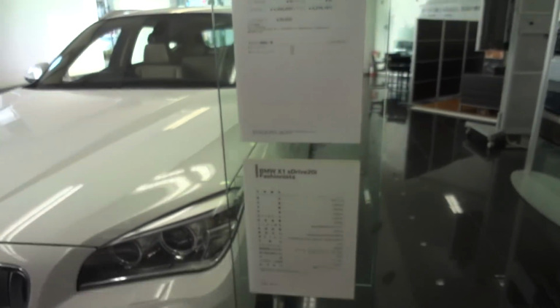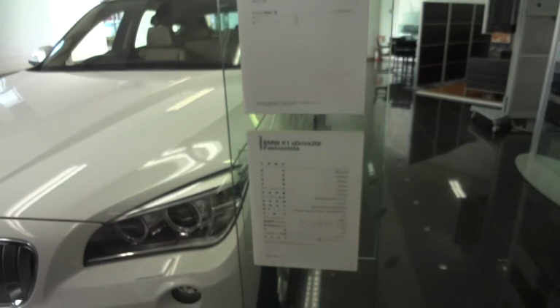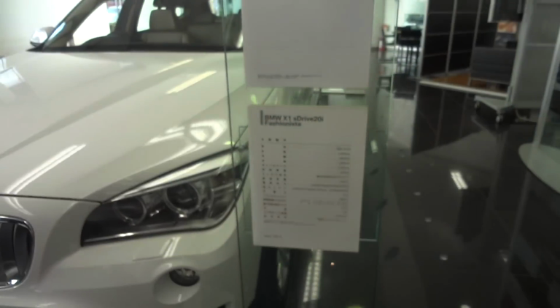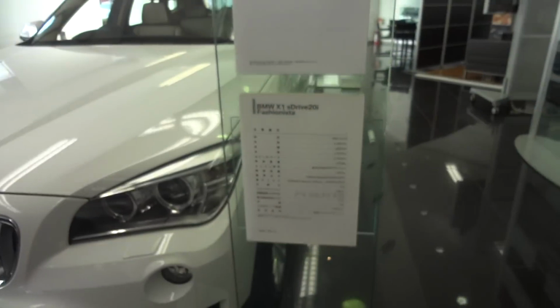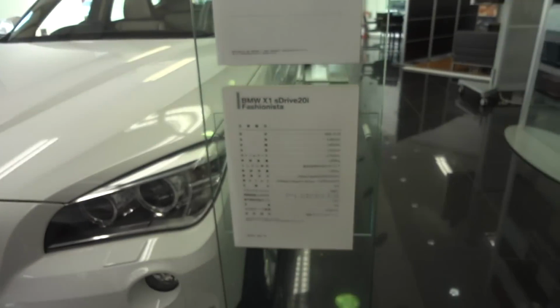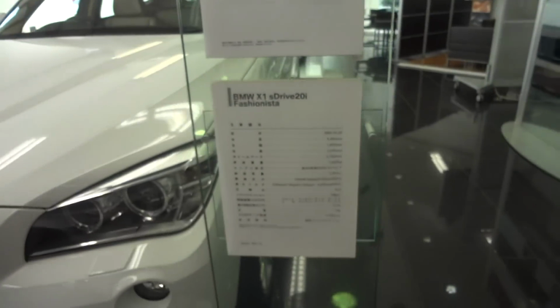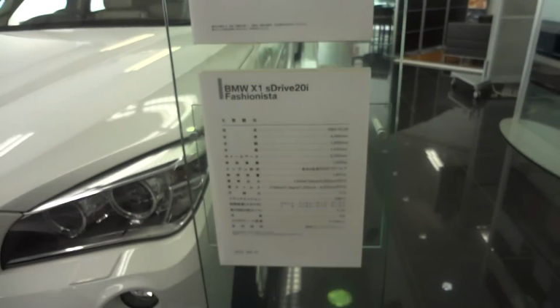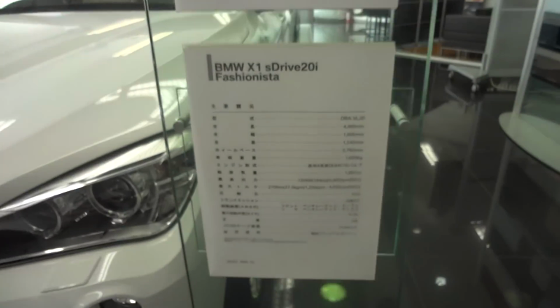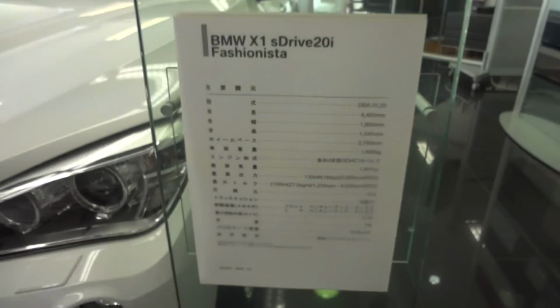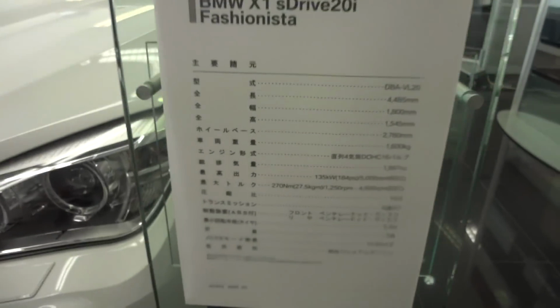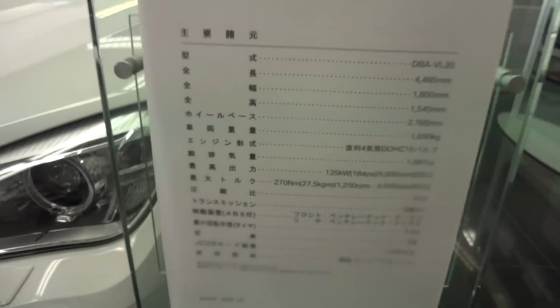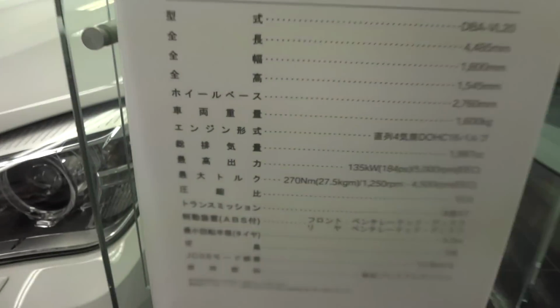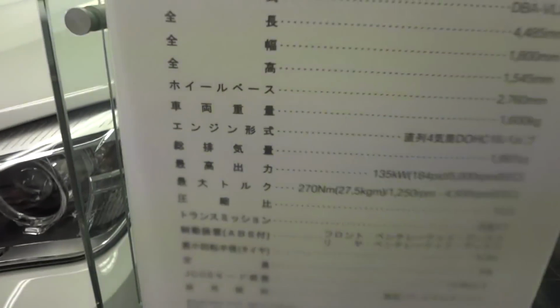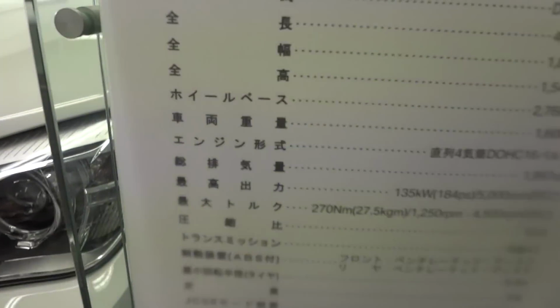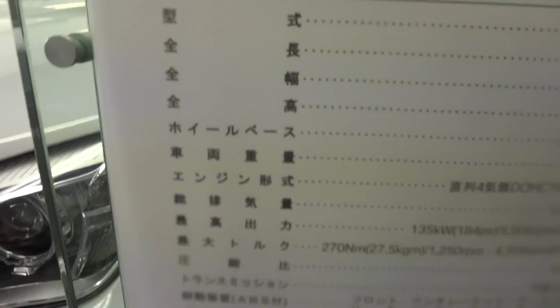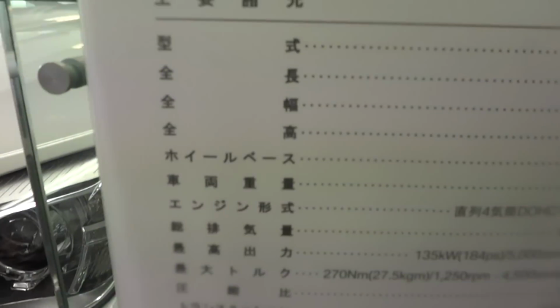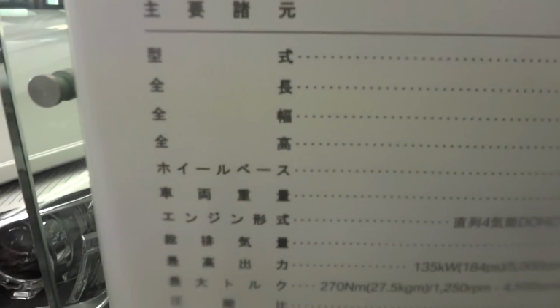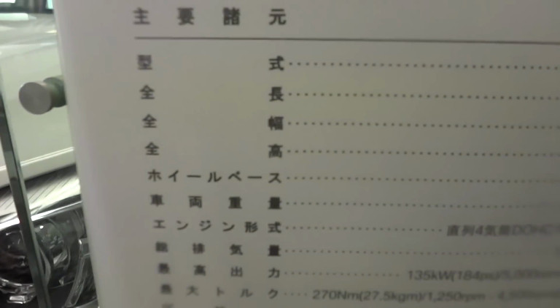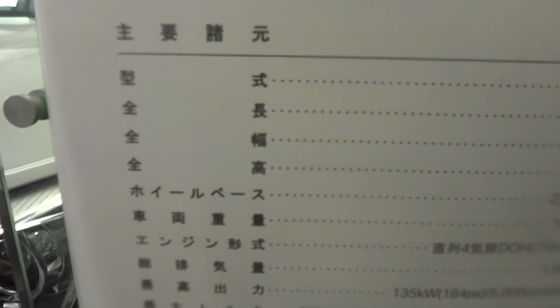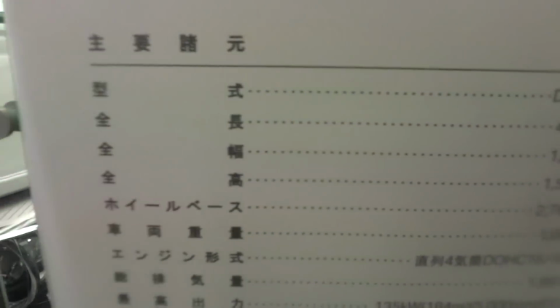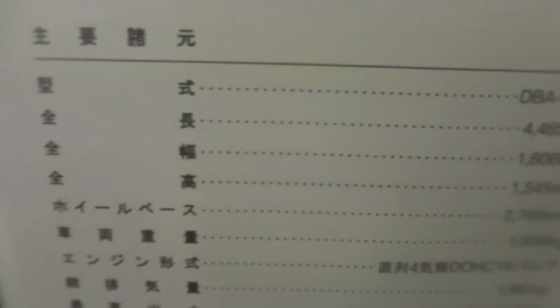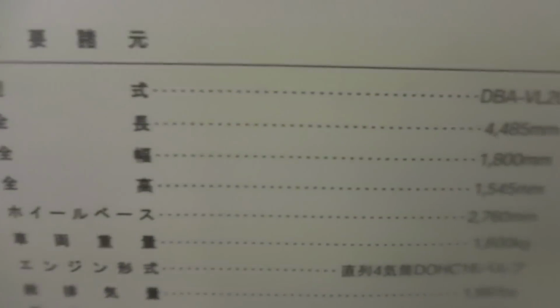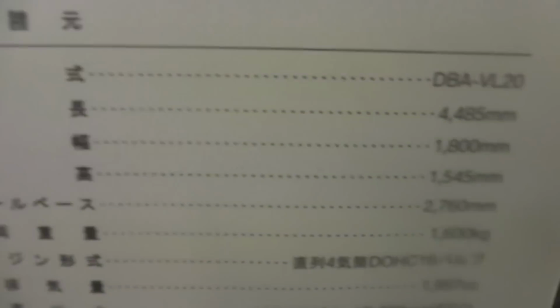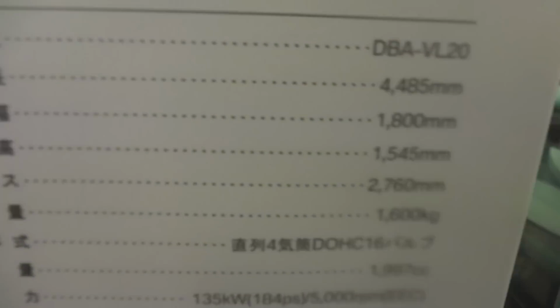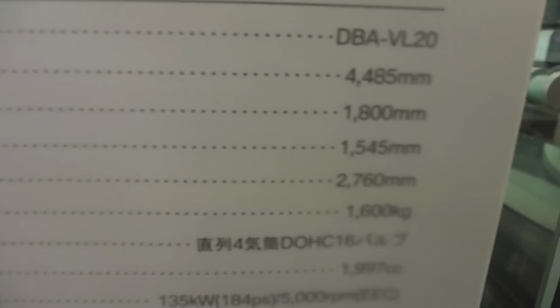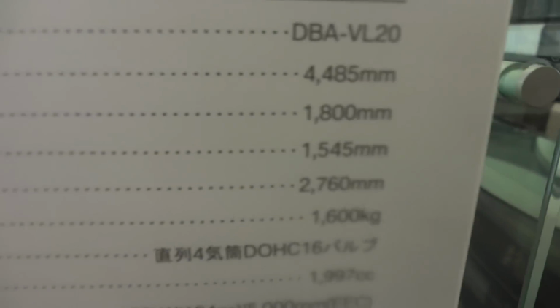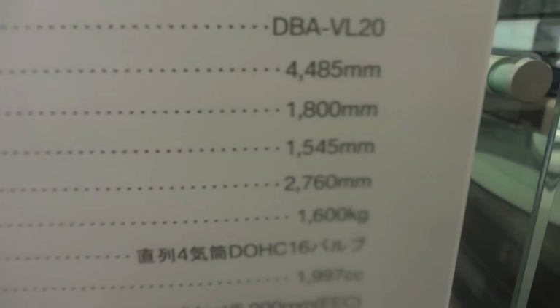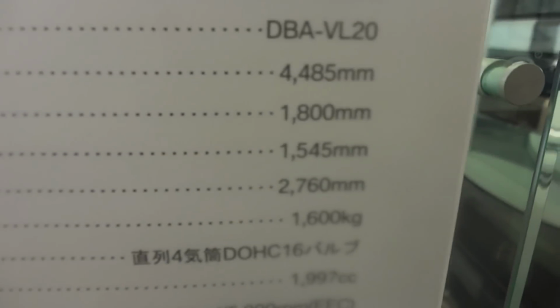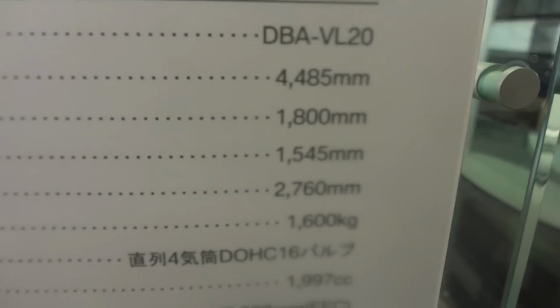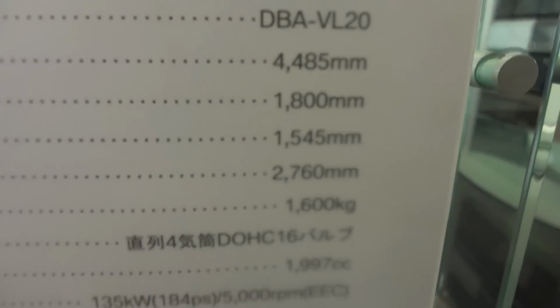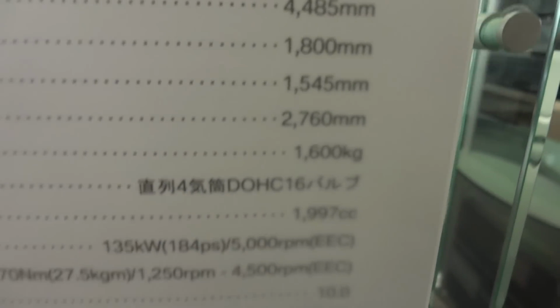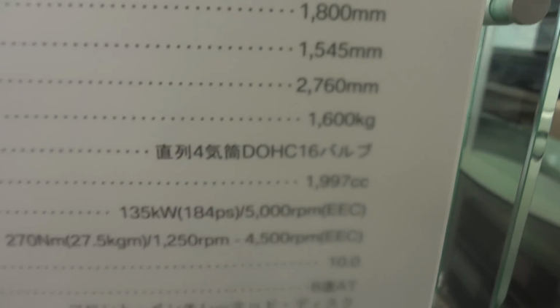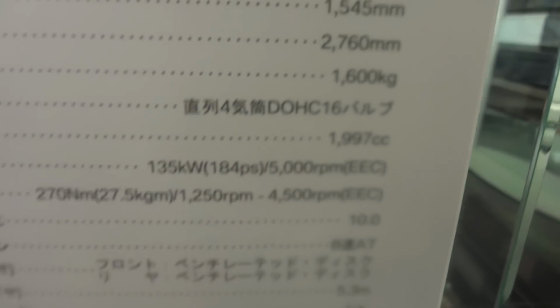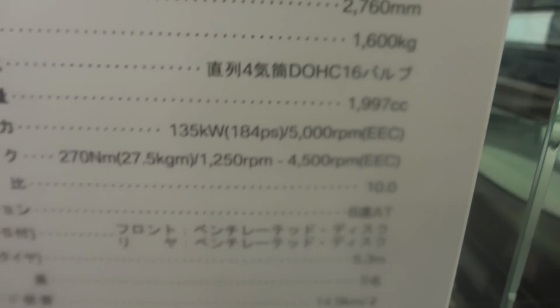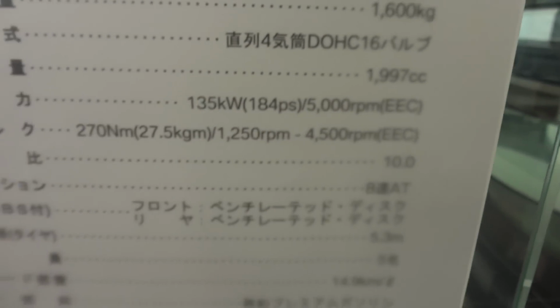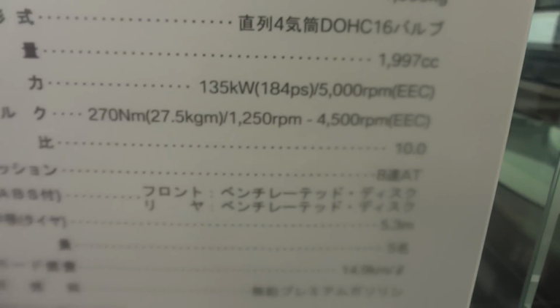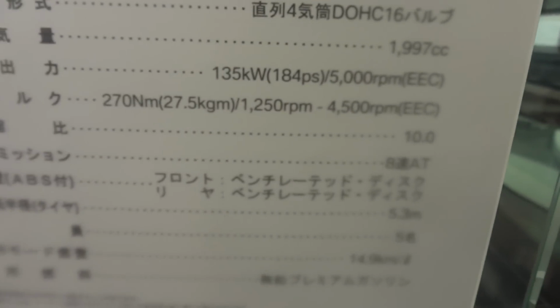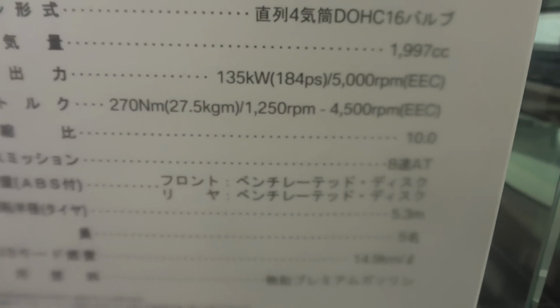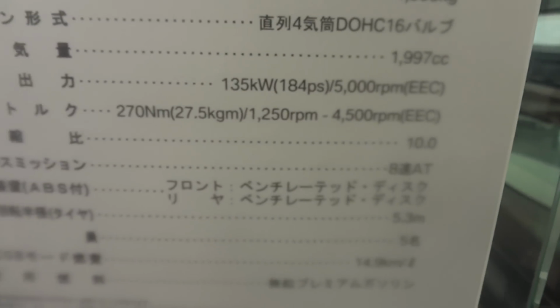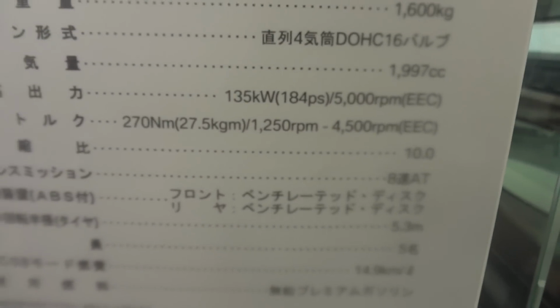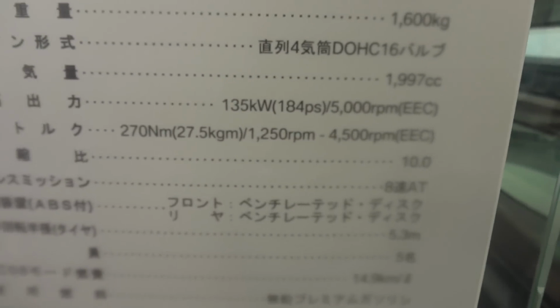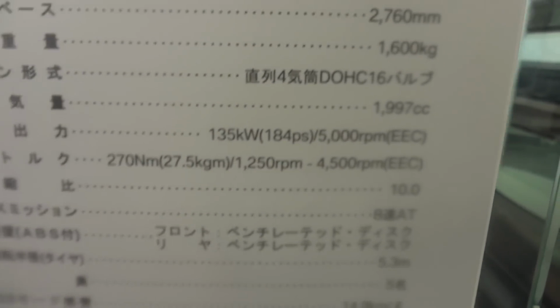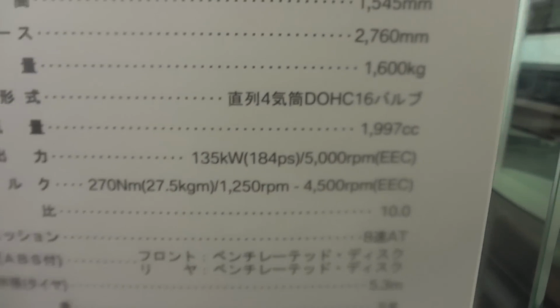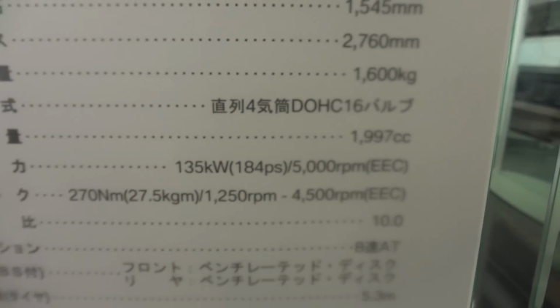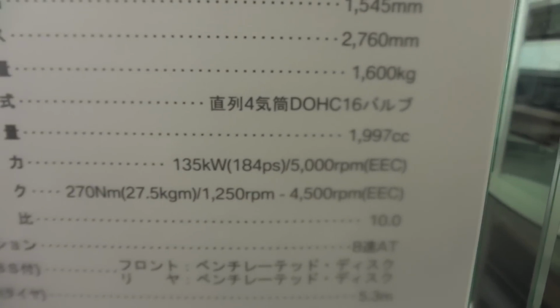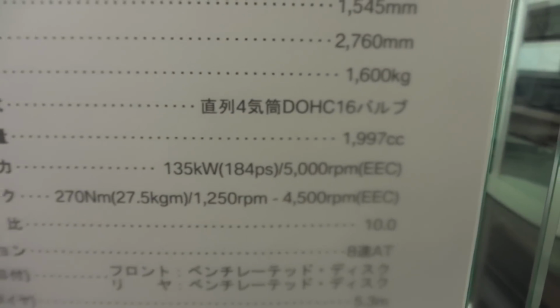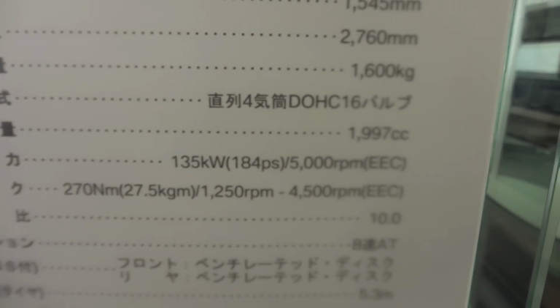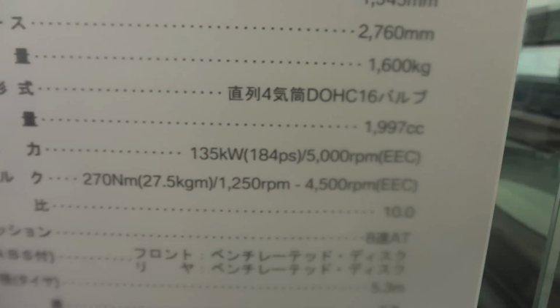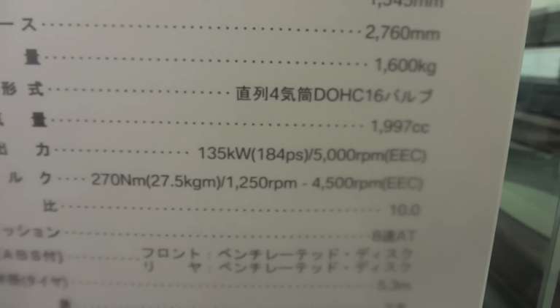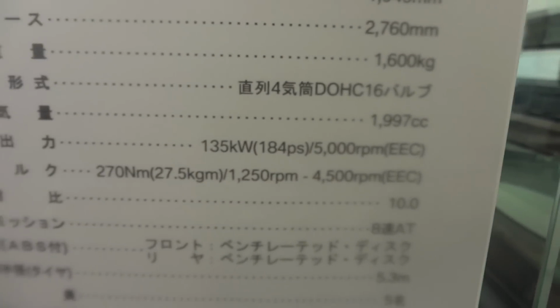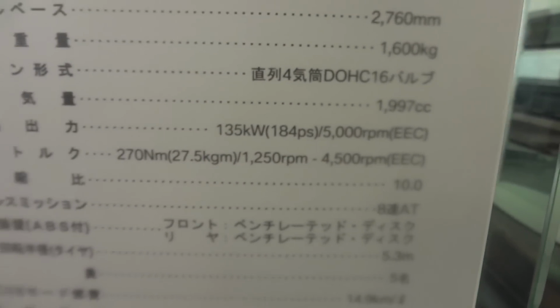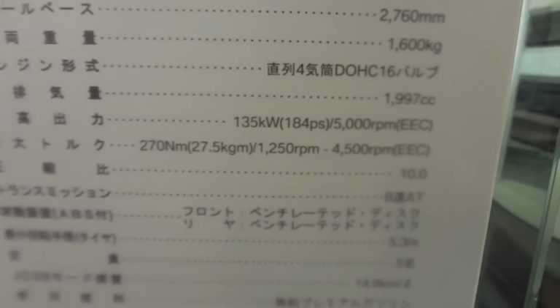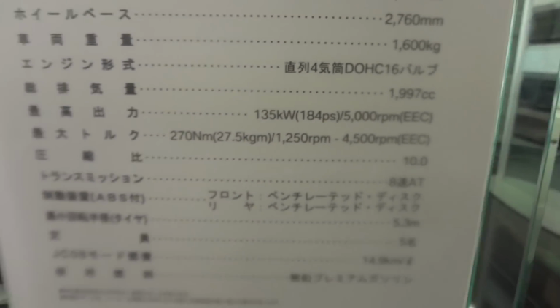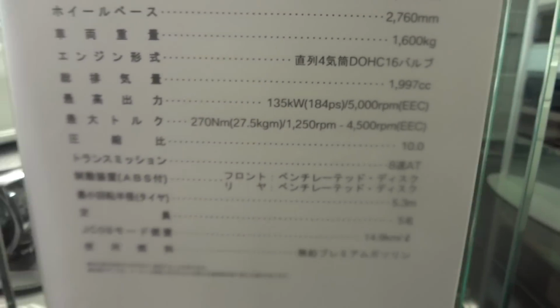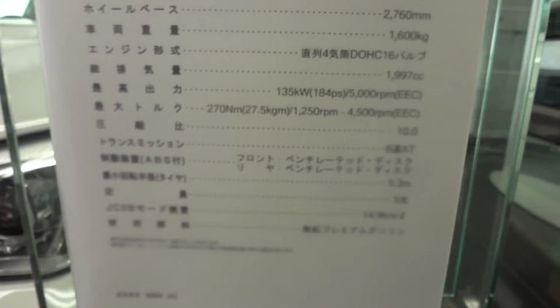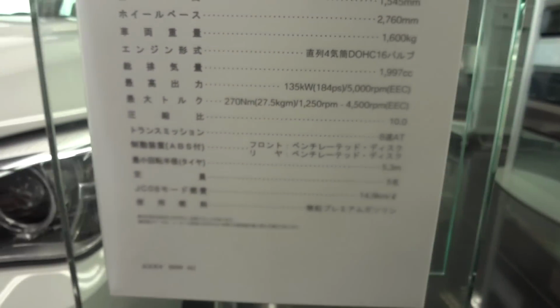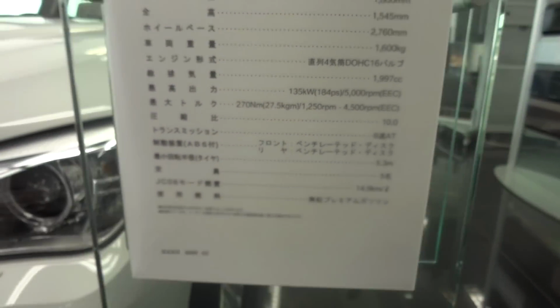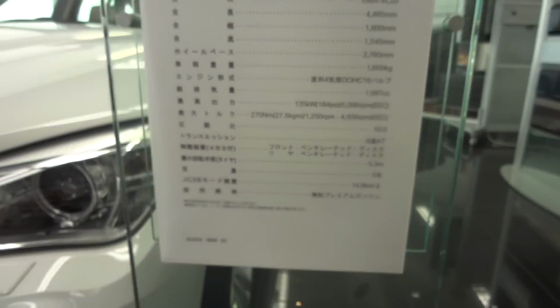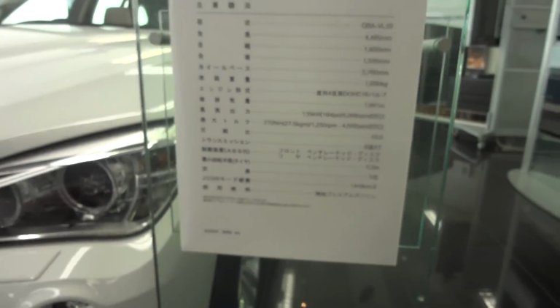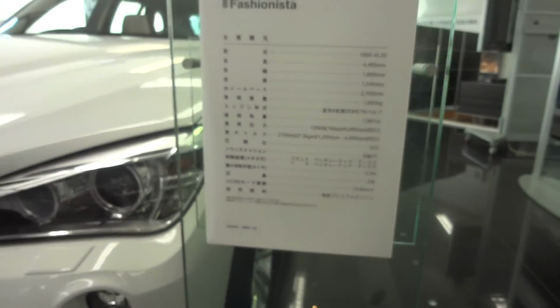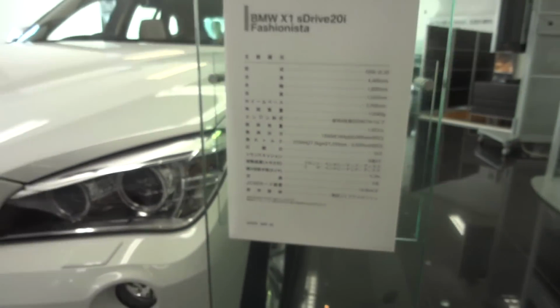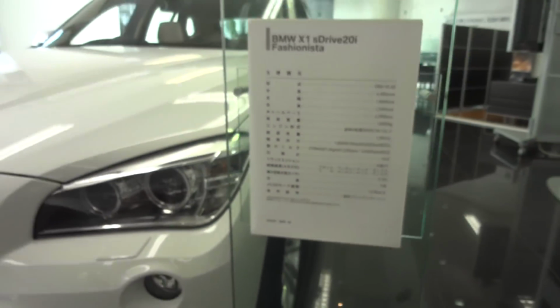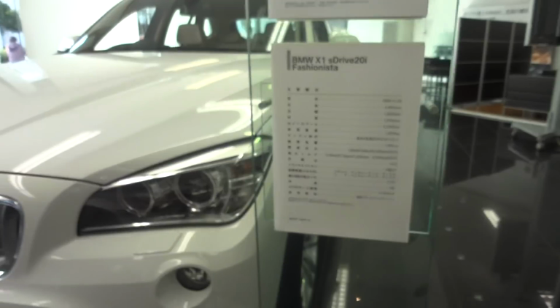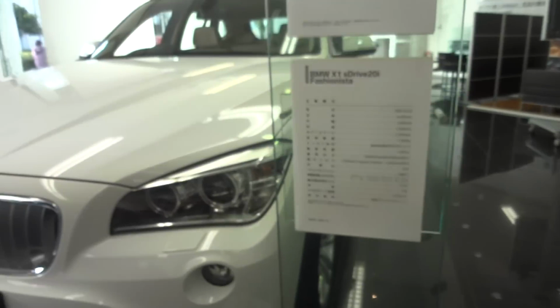Some specs in Japanese, but you've got the length, width, torque, and power, engine size — 2 litre, etc.